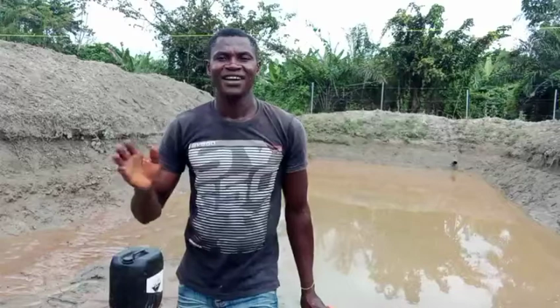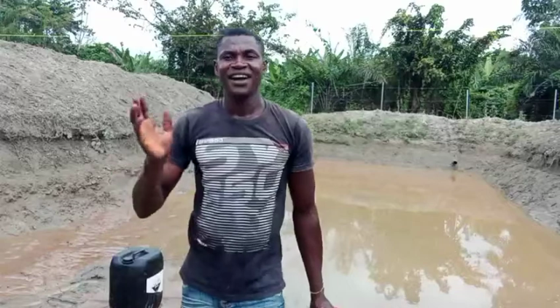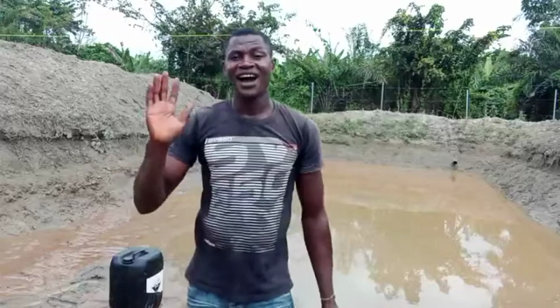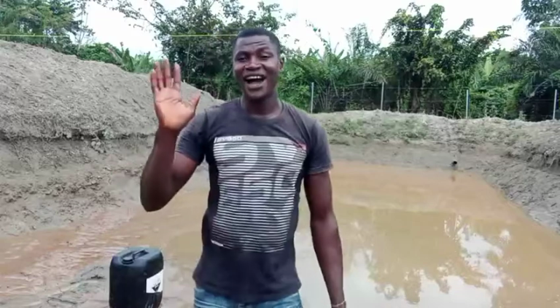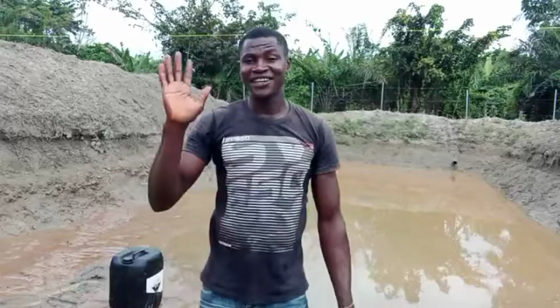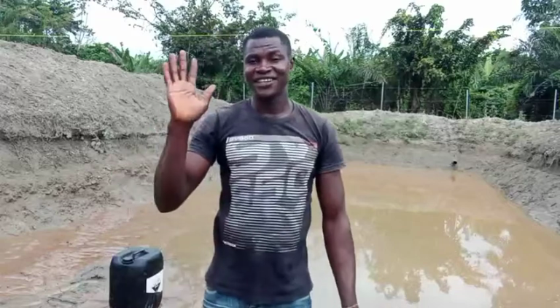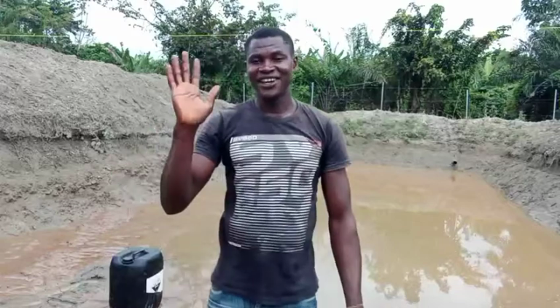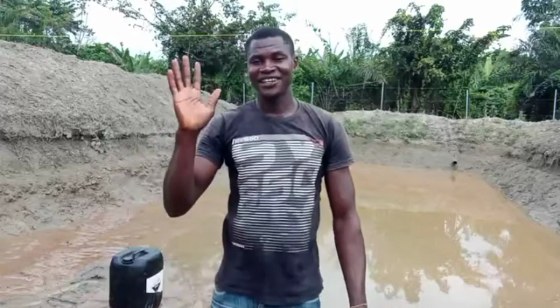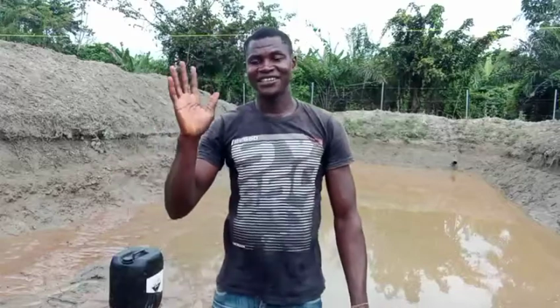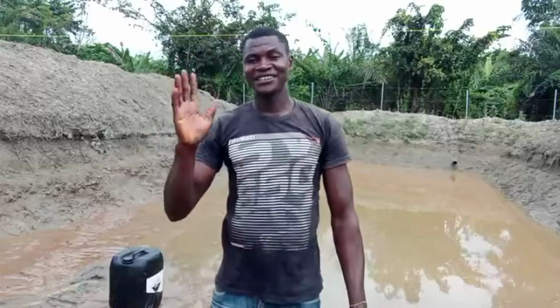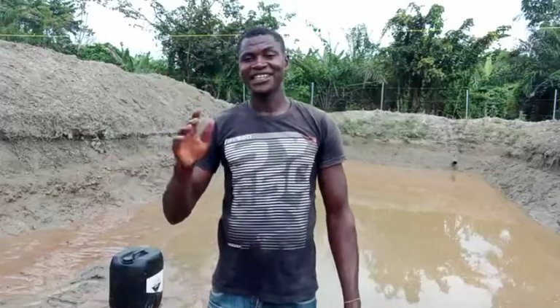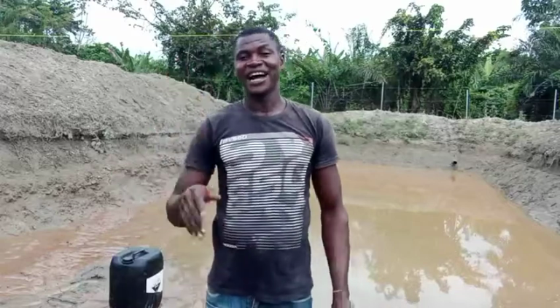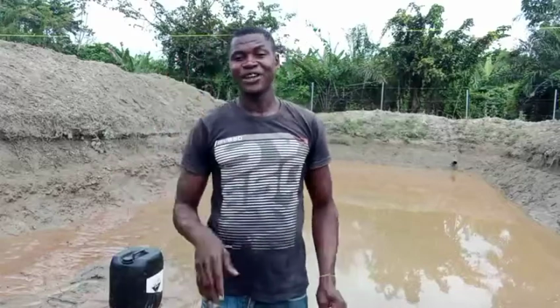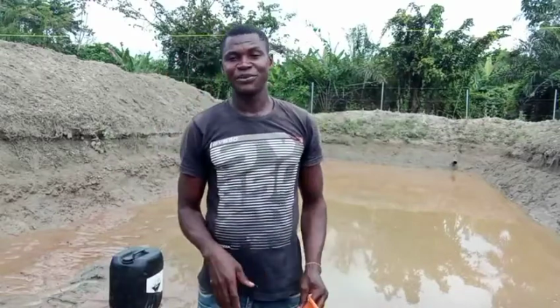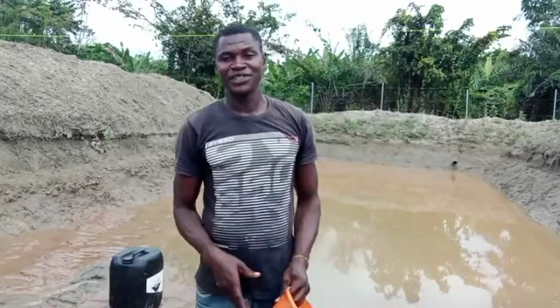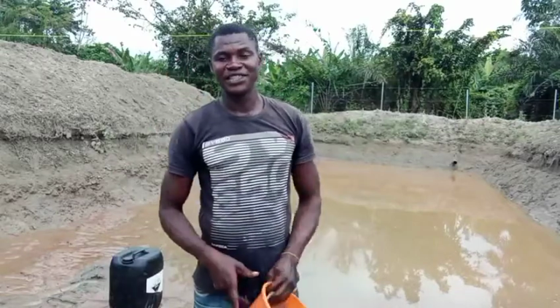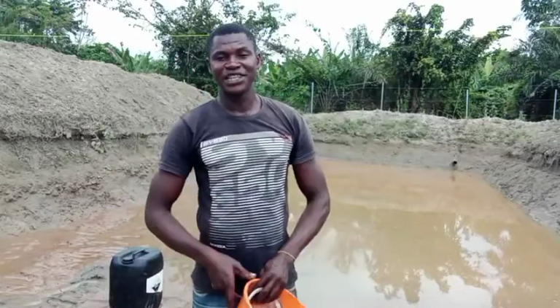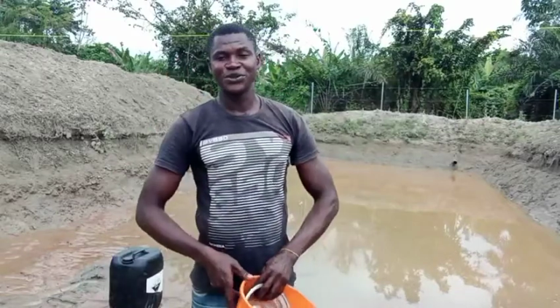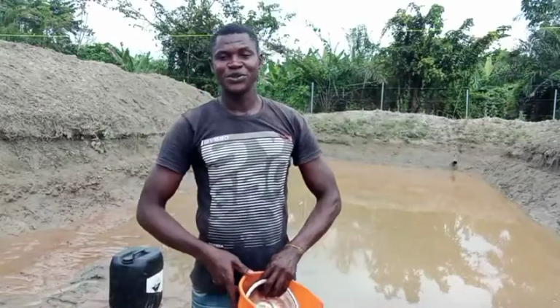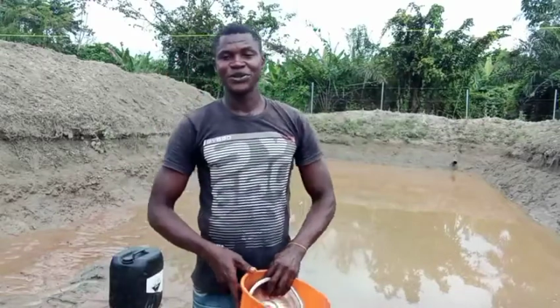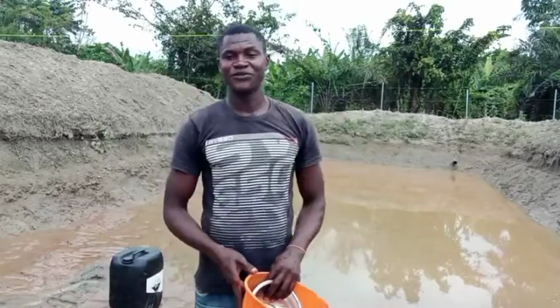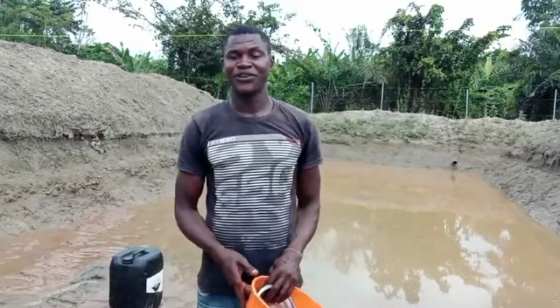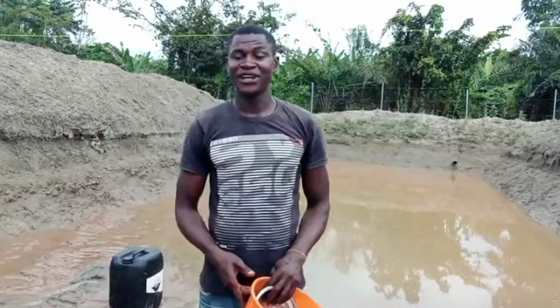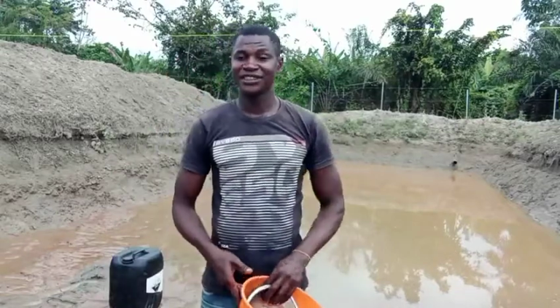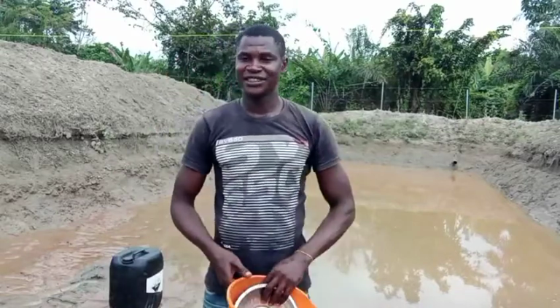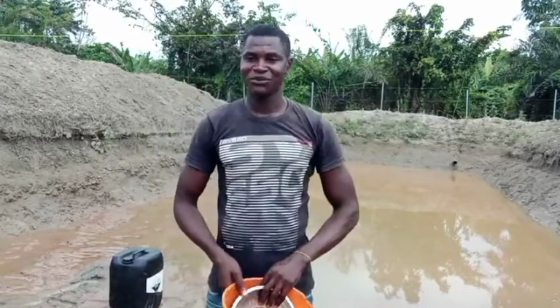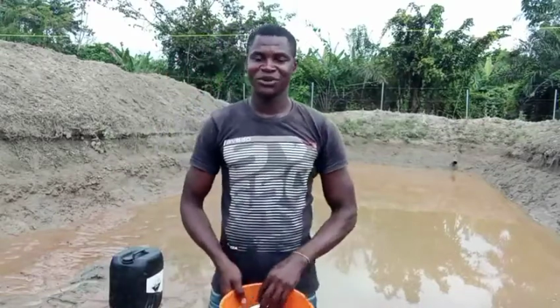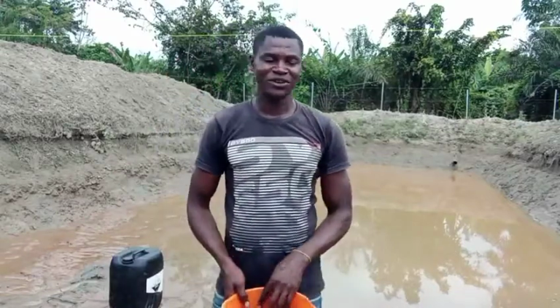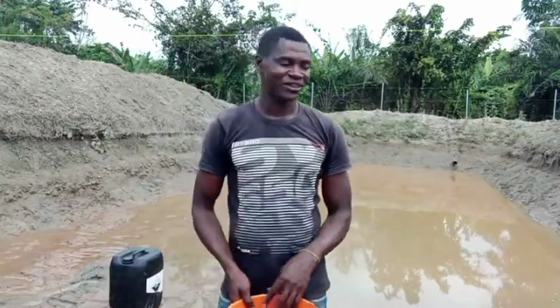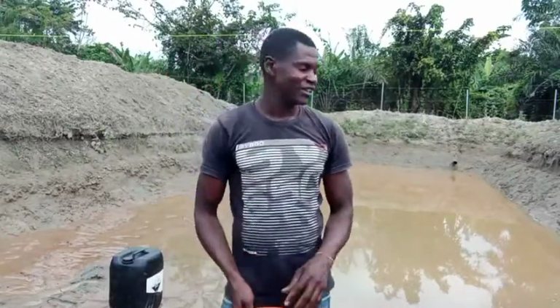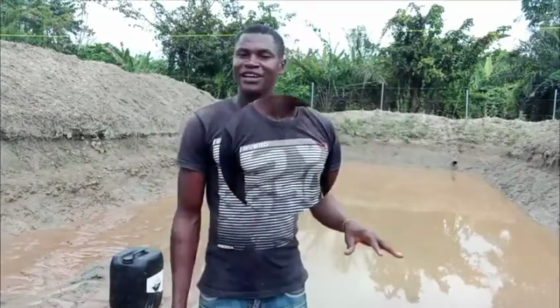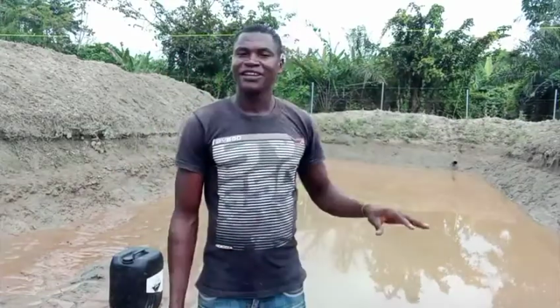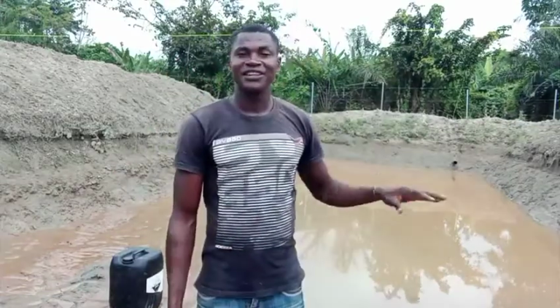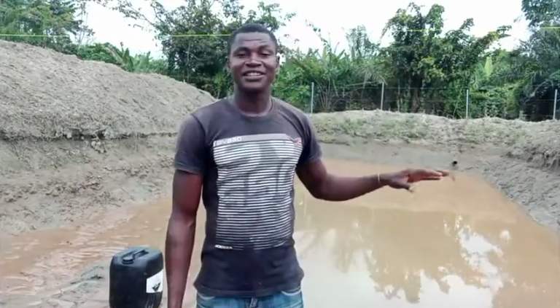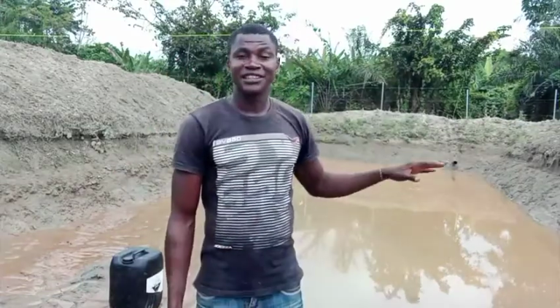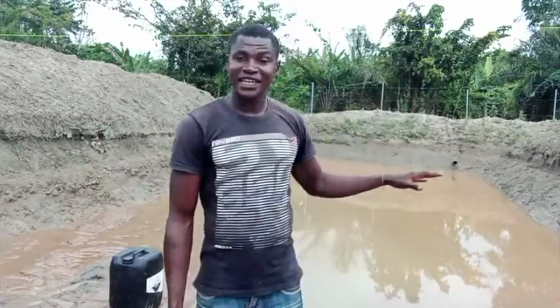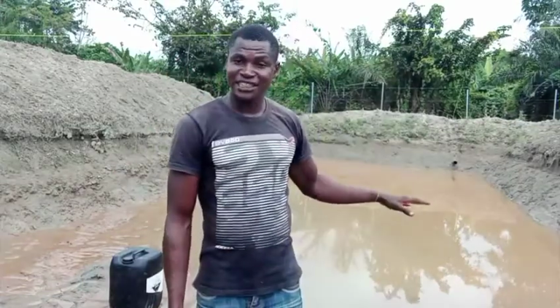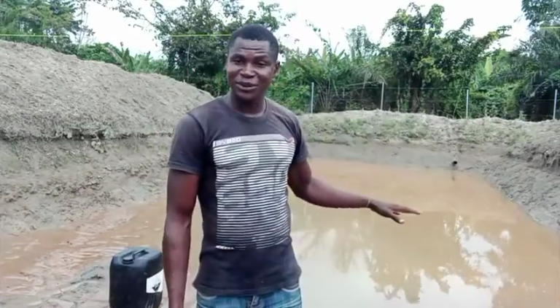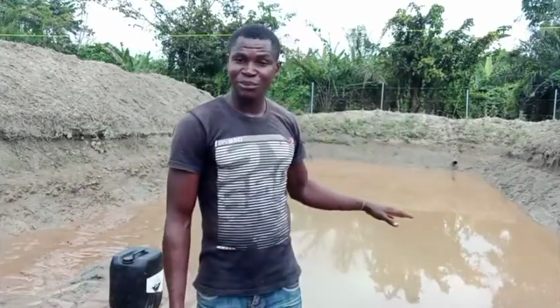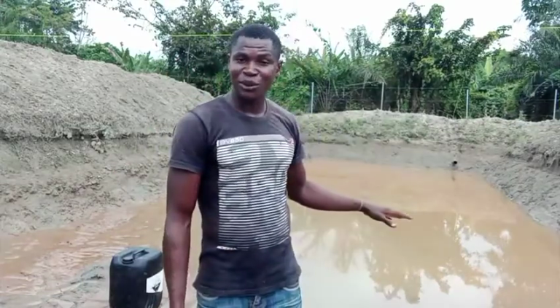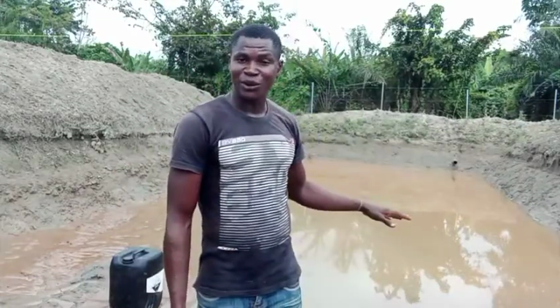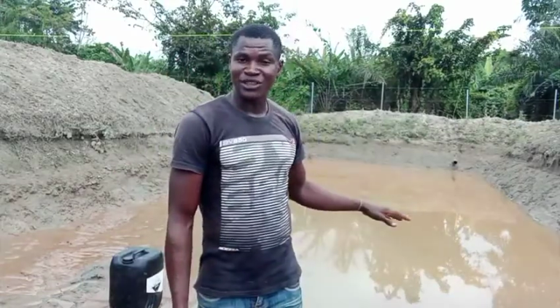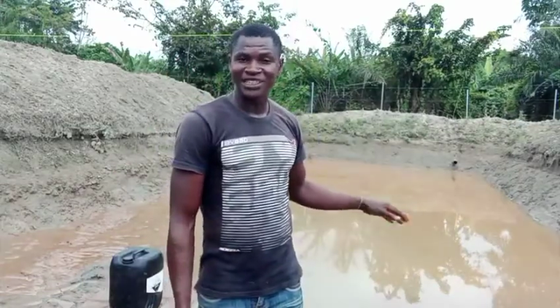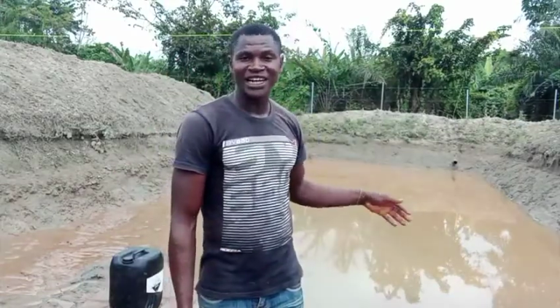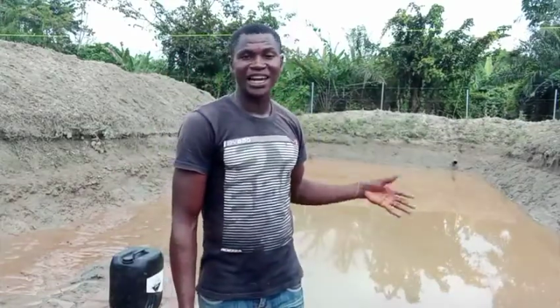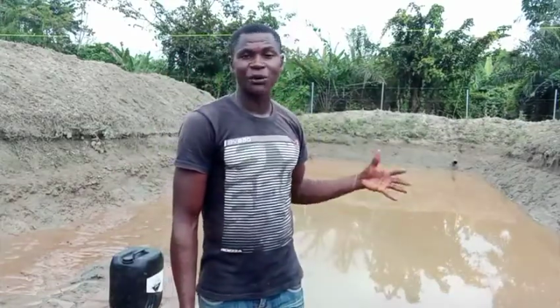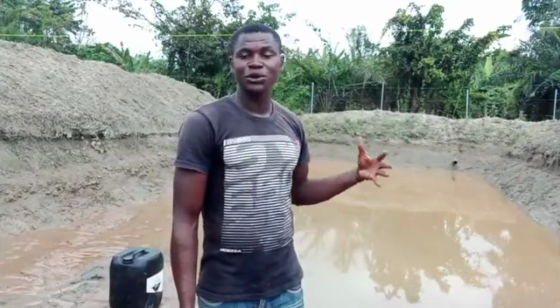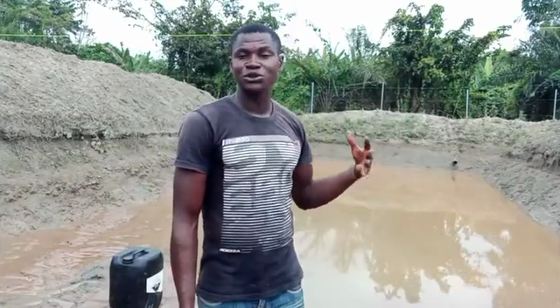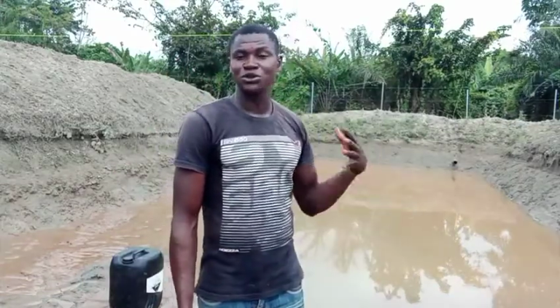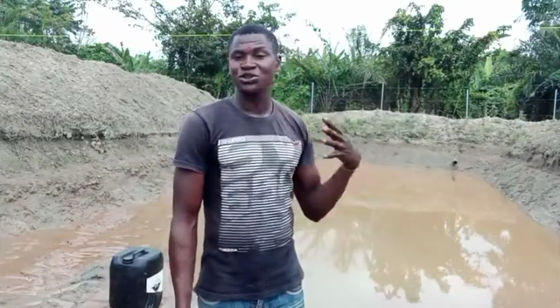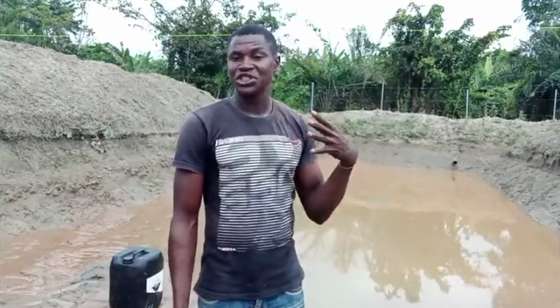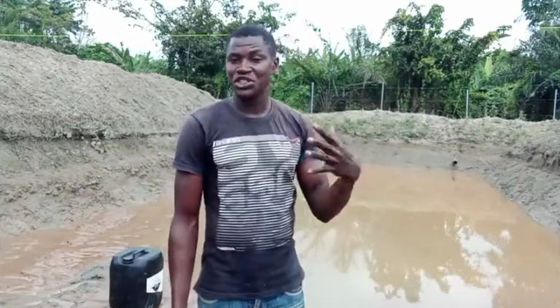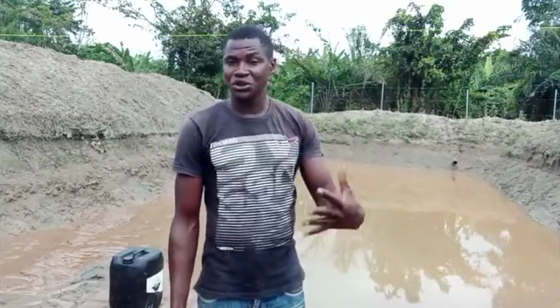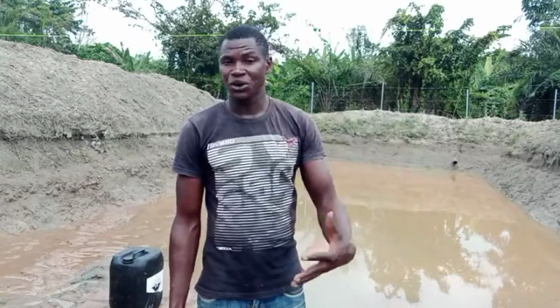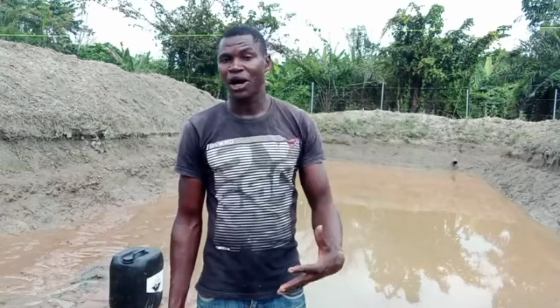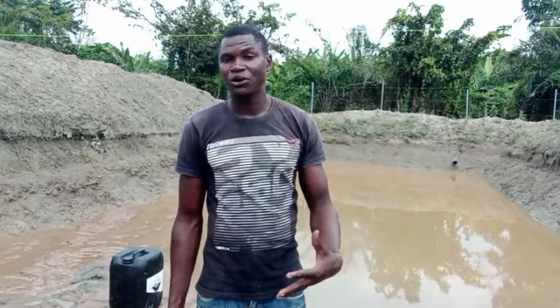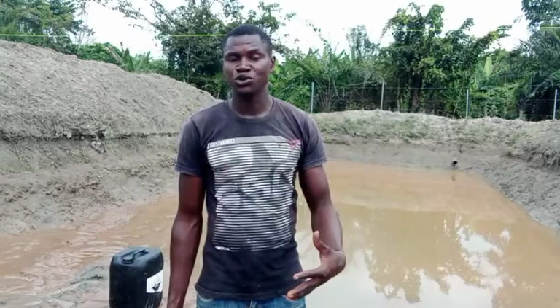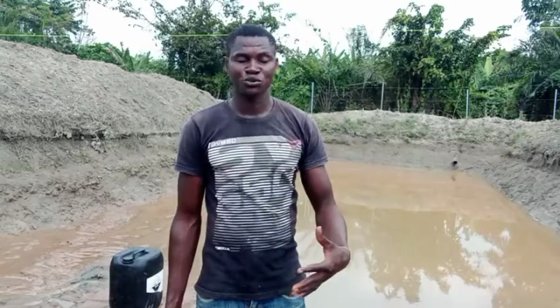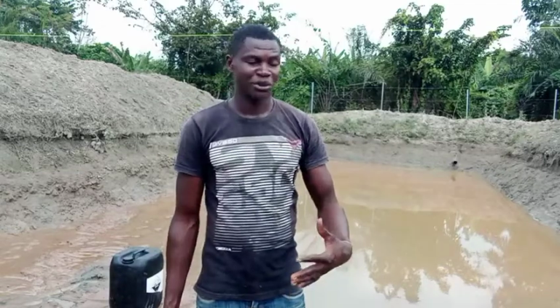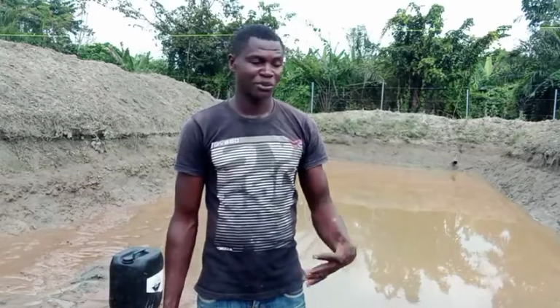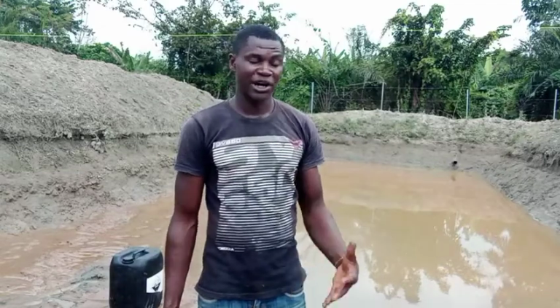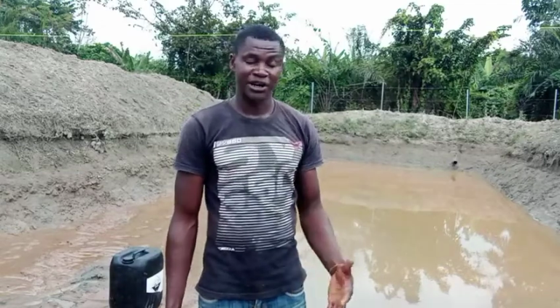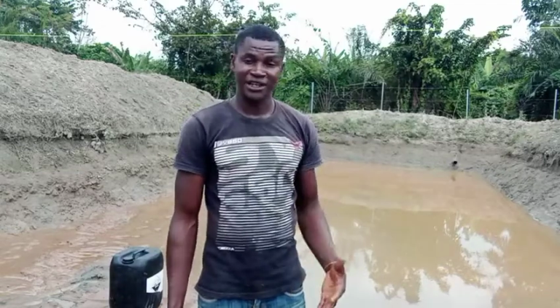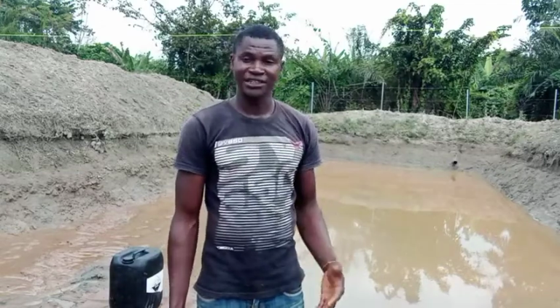Hi there, this is Annie Business with your friend Simeon. This is an earthen pond and I want to teach you how to prepare it.